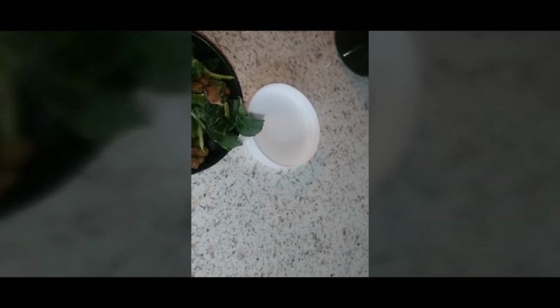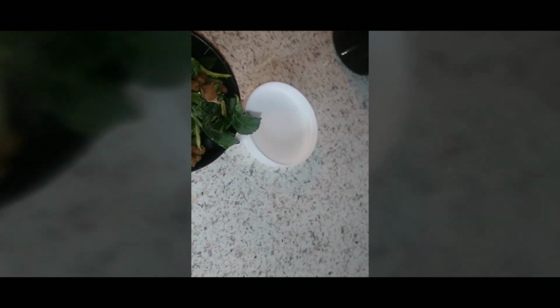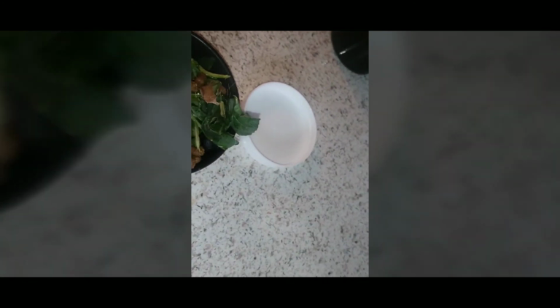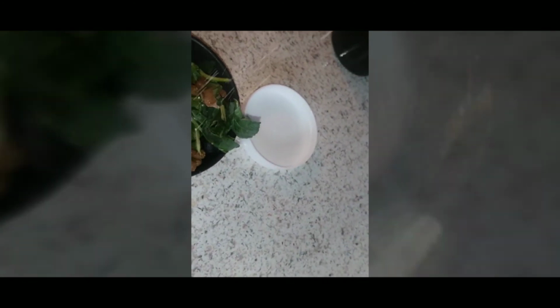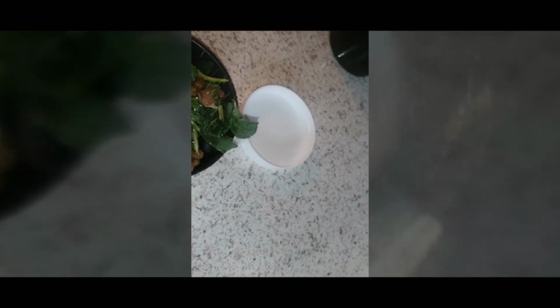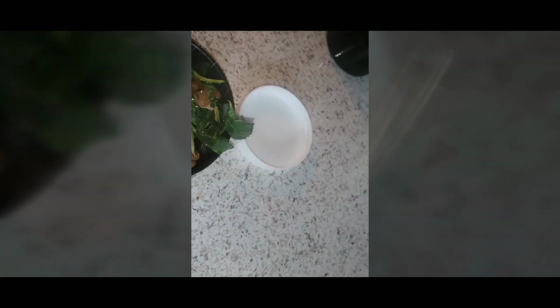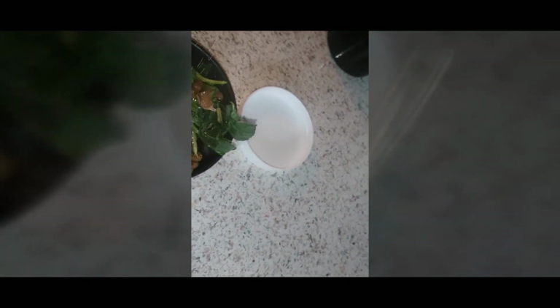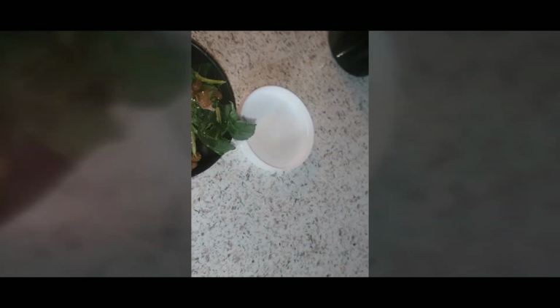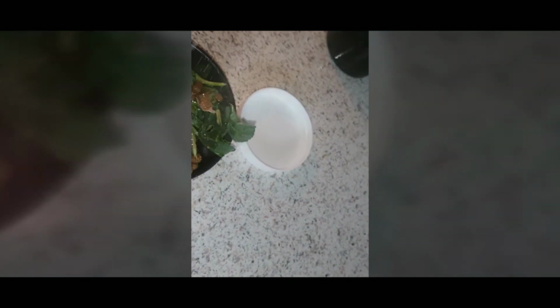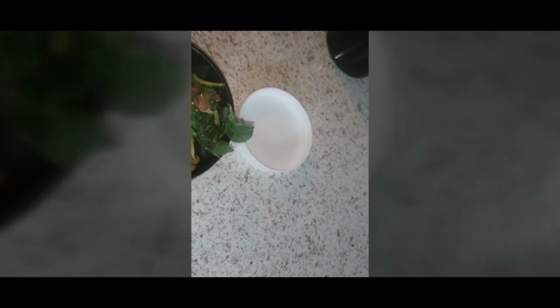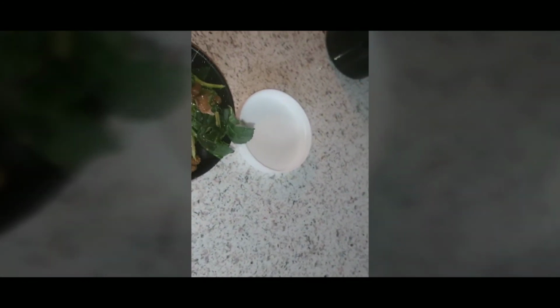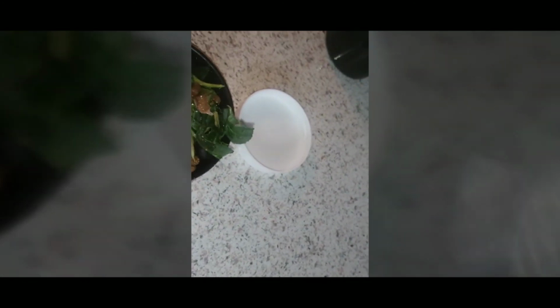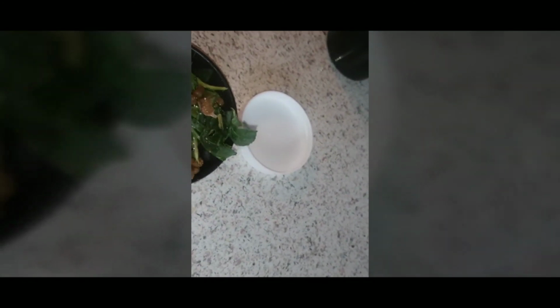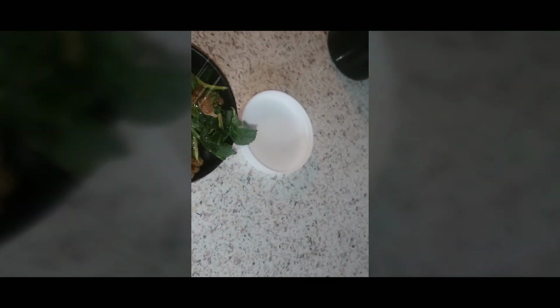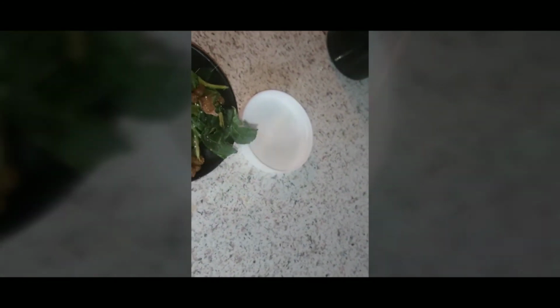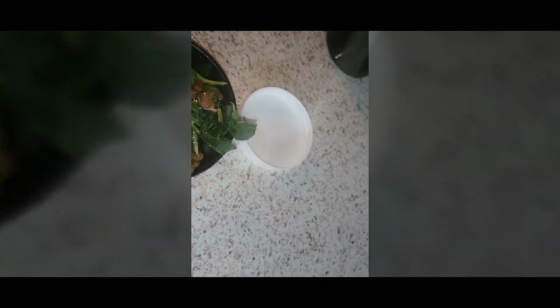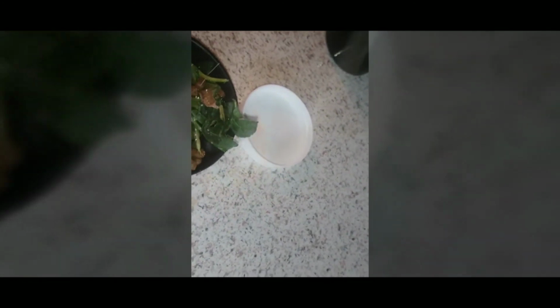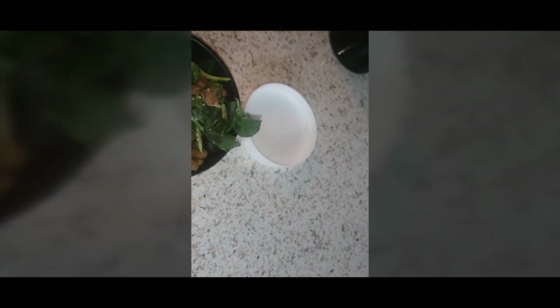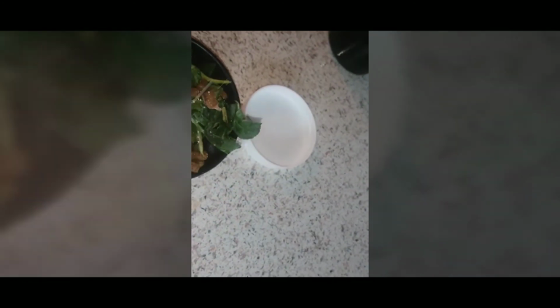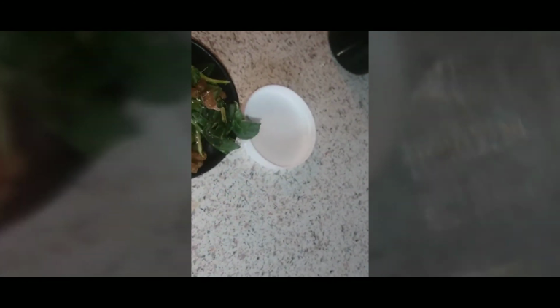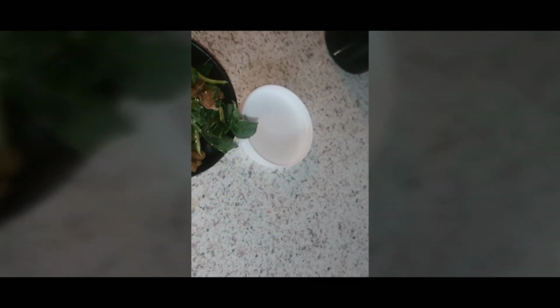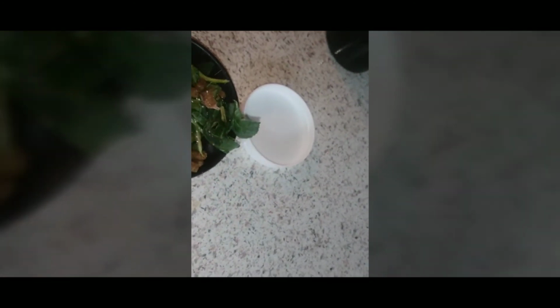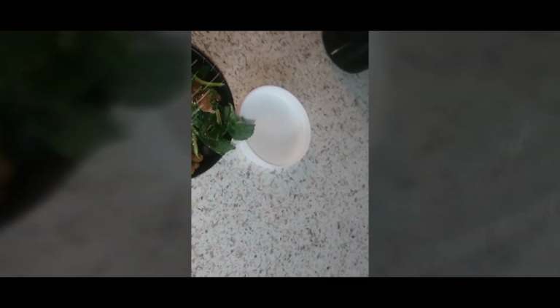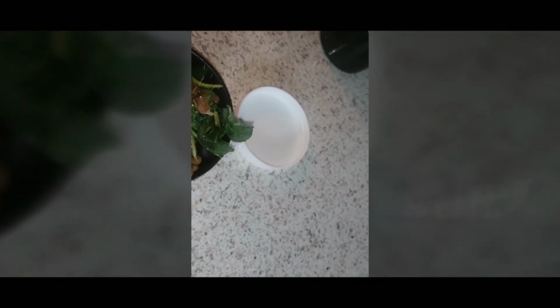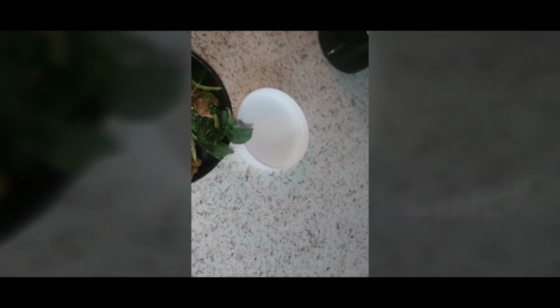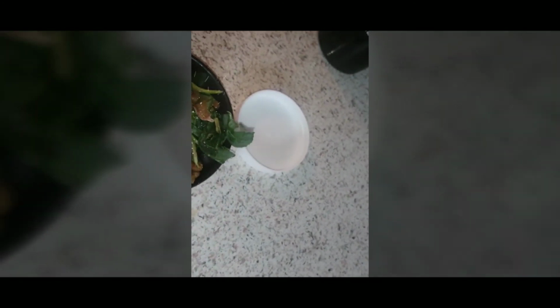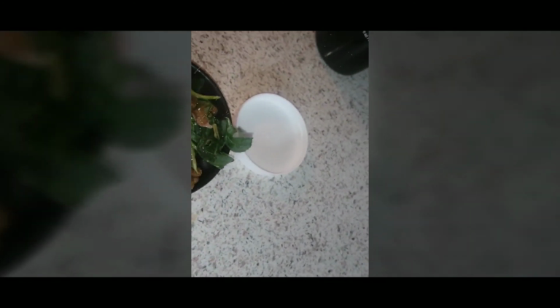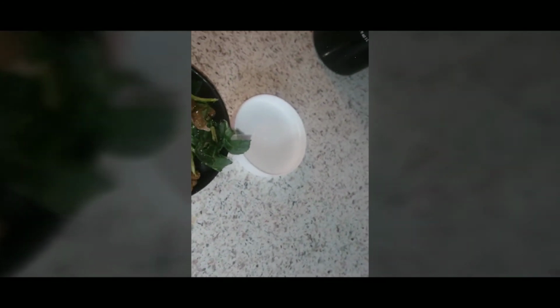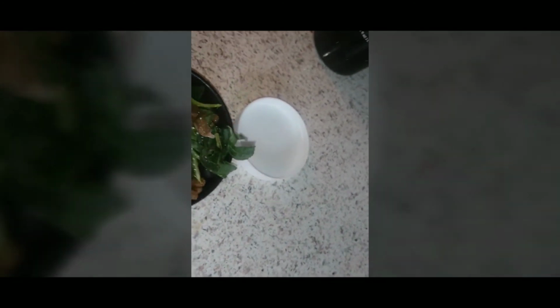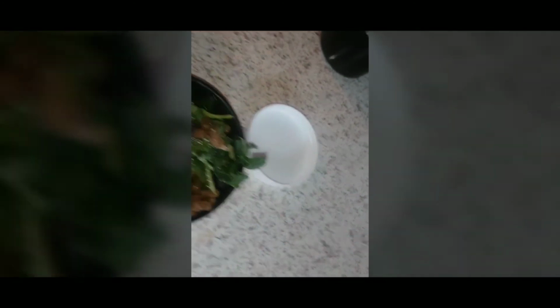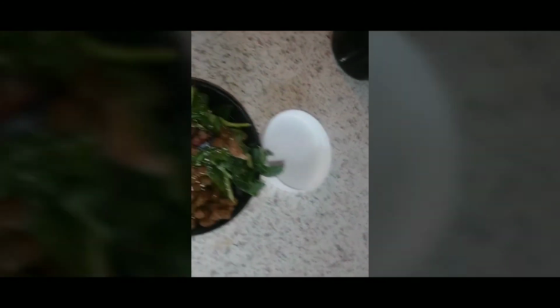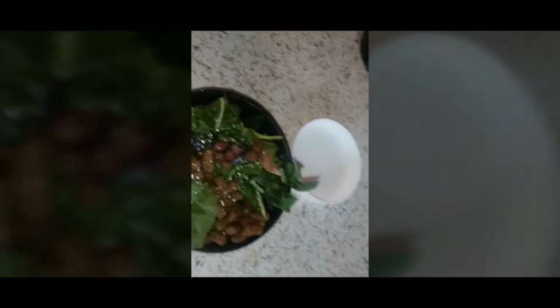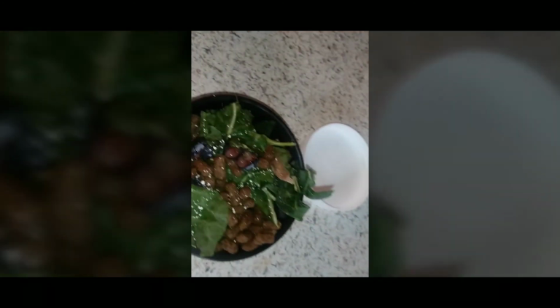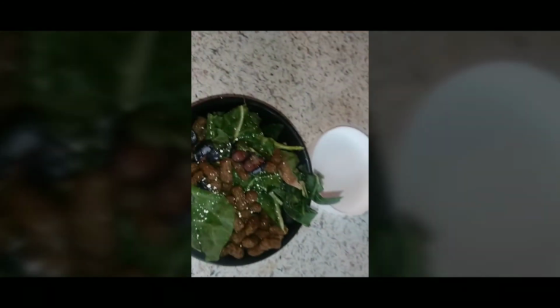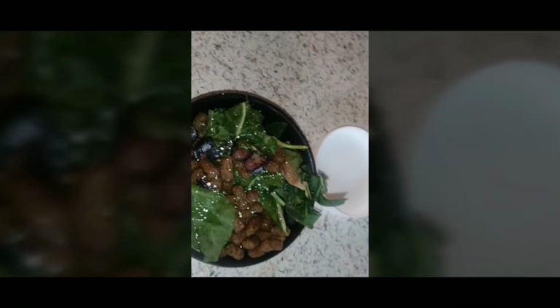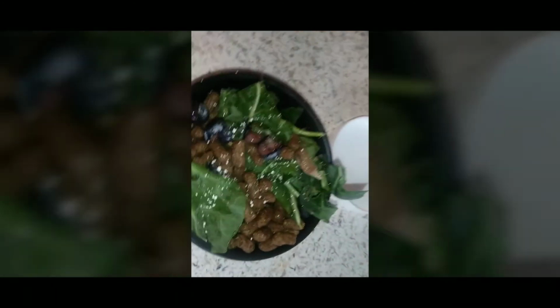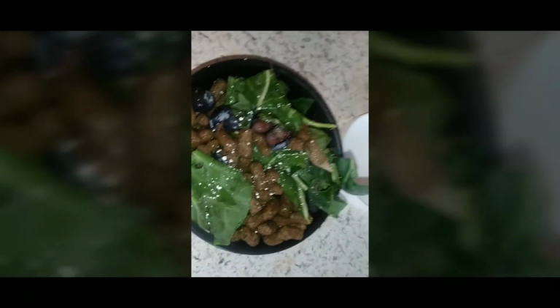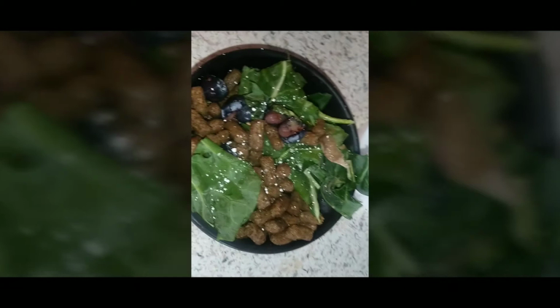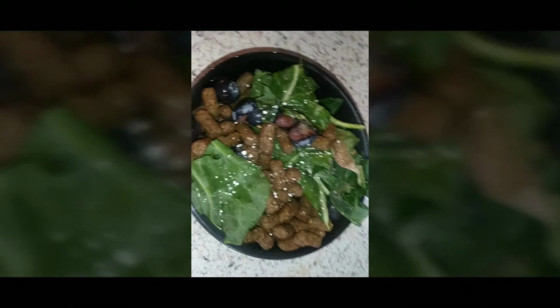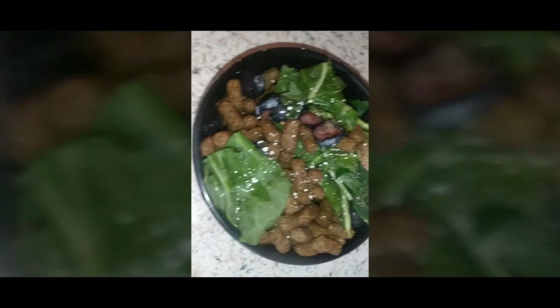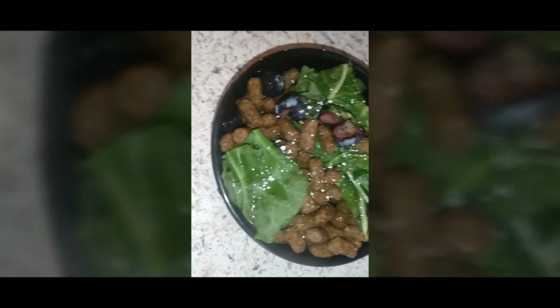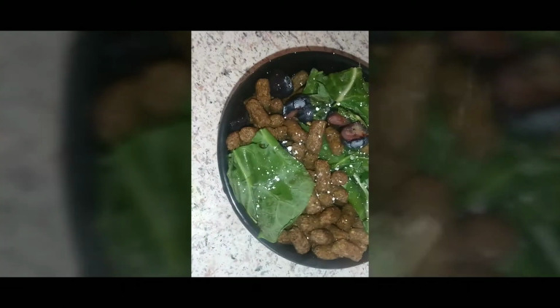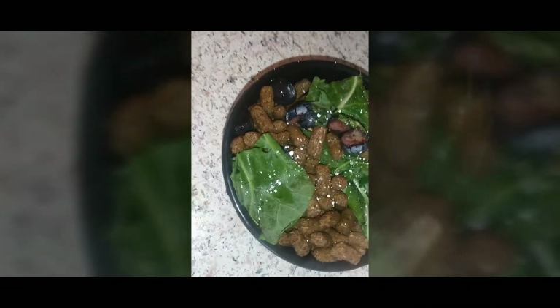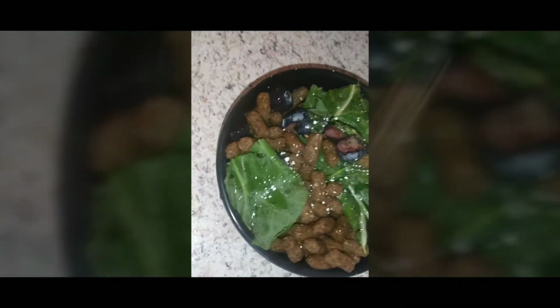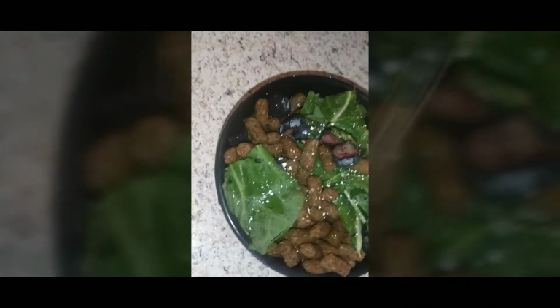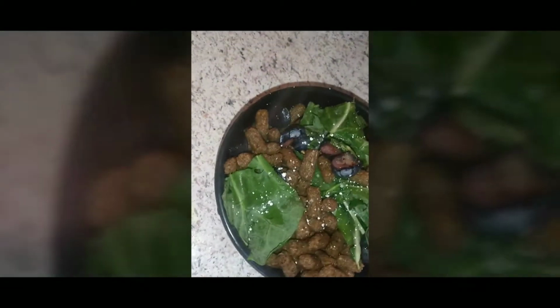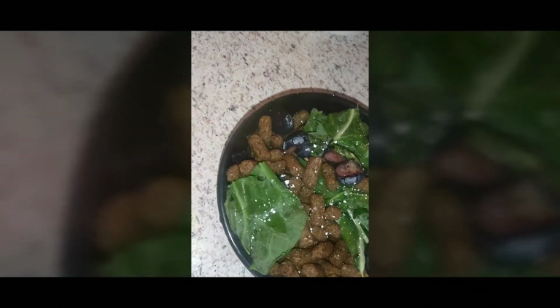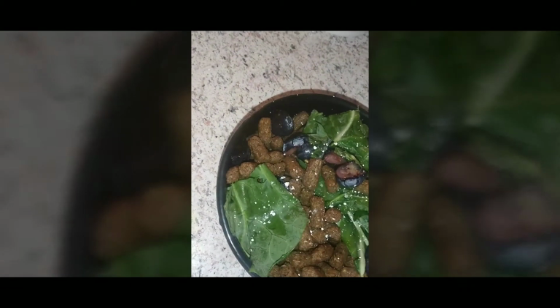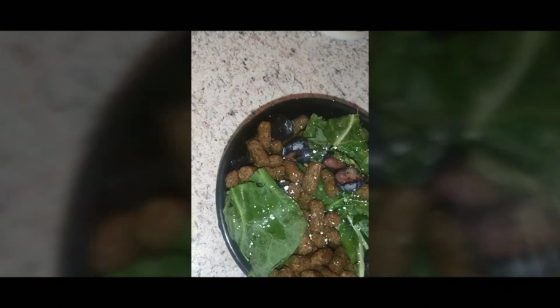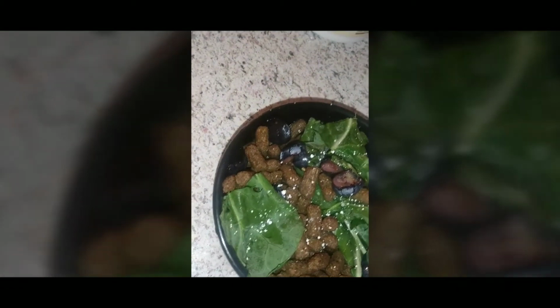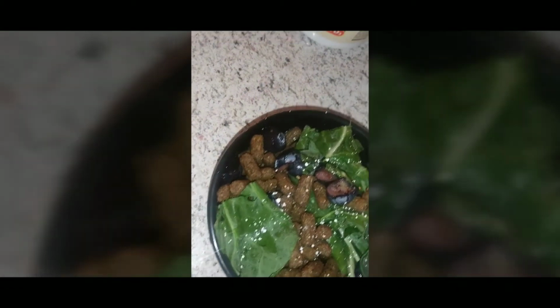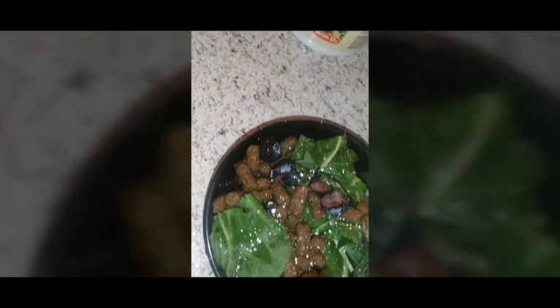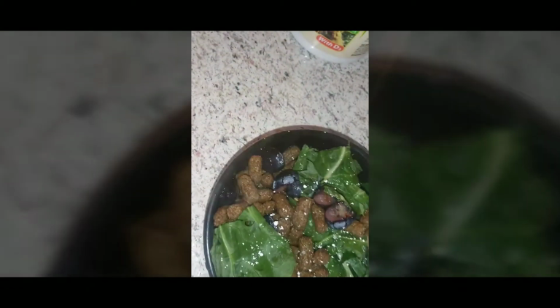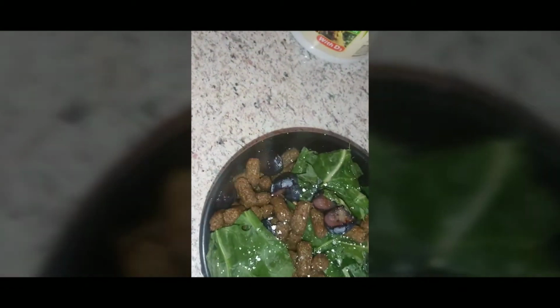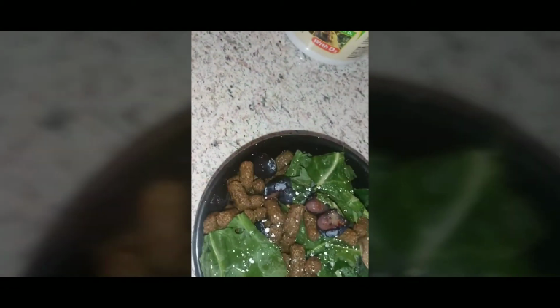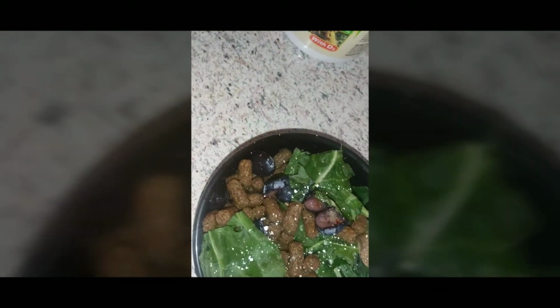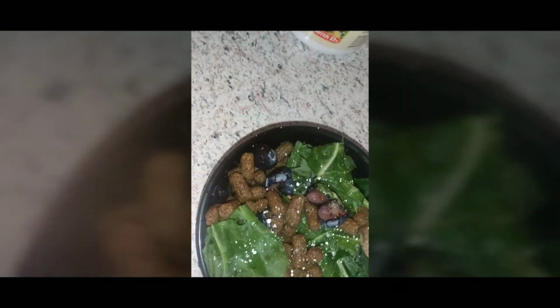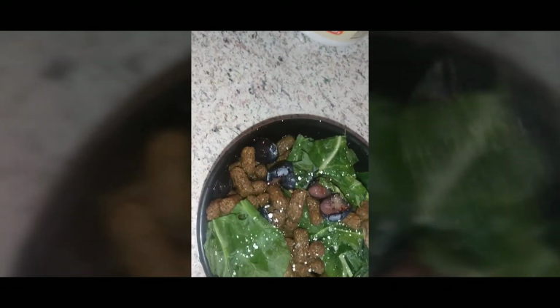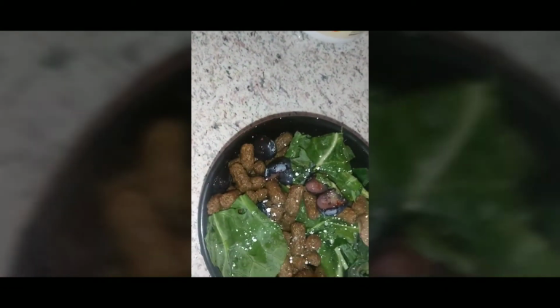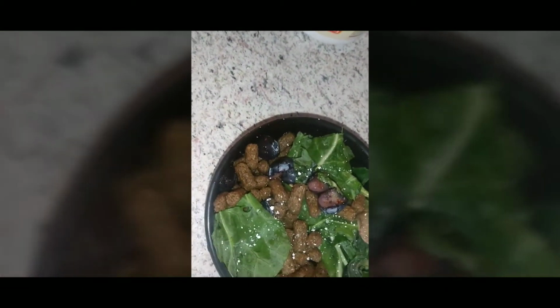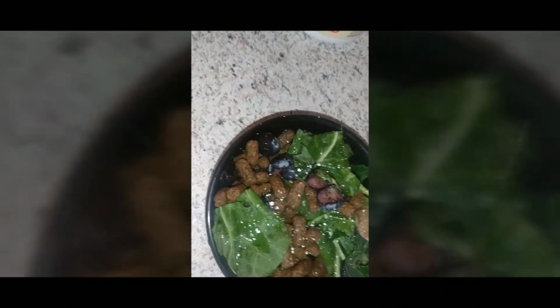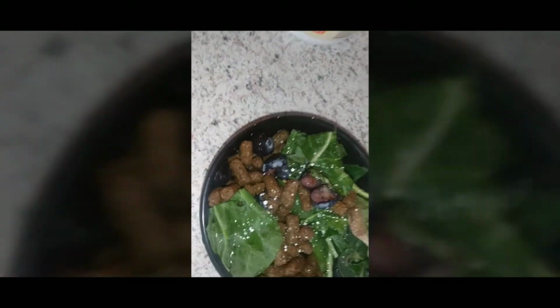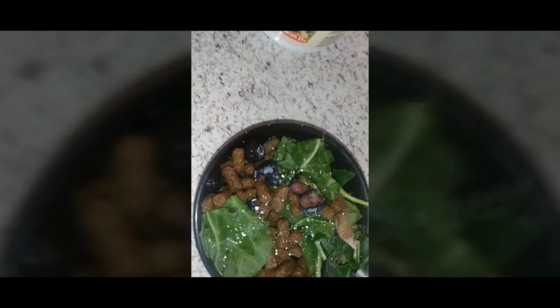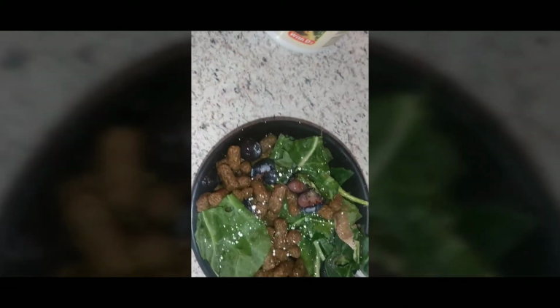Not too much, just a little bit. He gets this pretty much every other day — I don't give it to him every day, but I give it to him pretty often, like every other day.